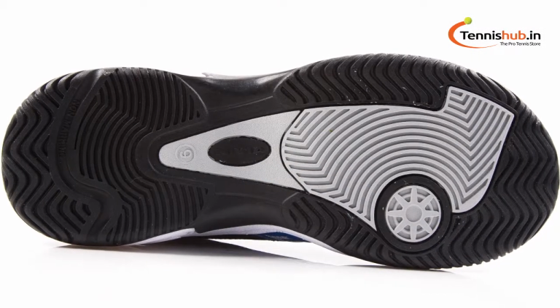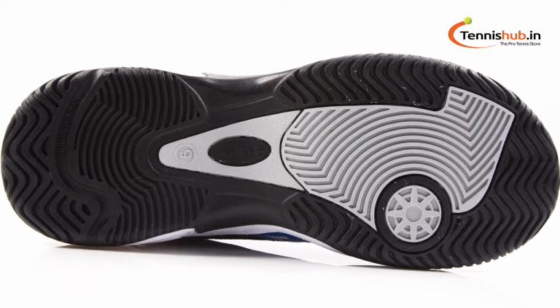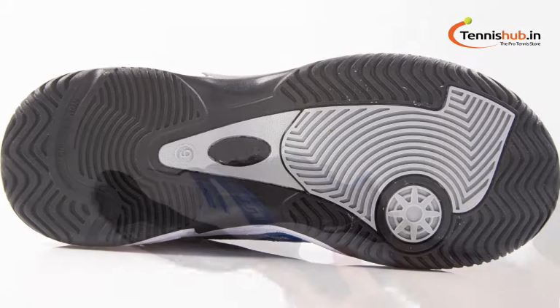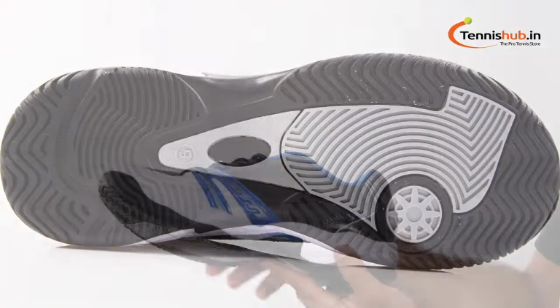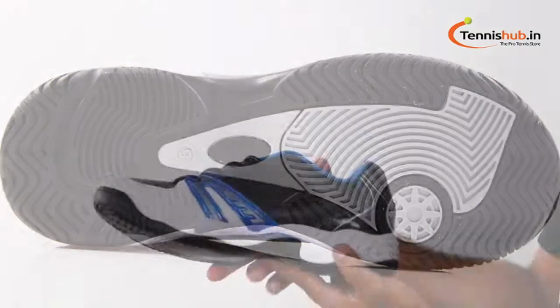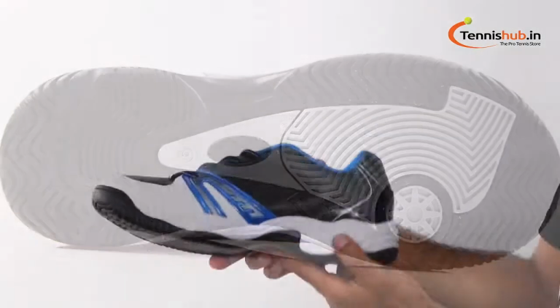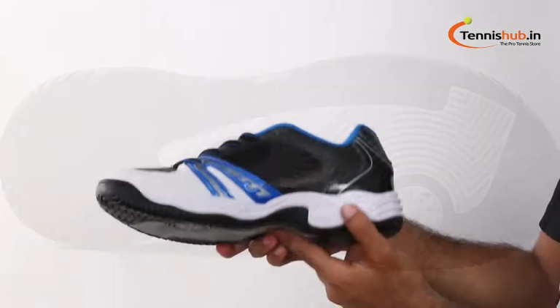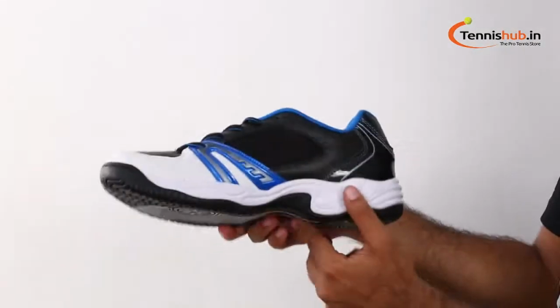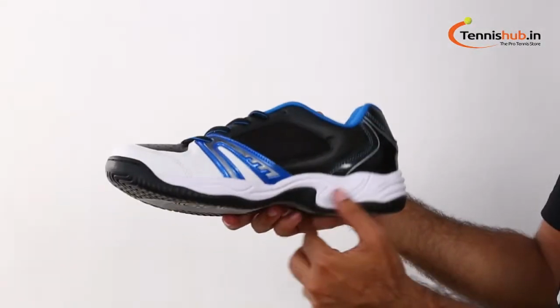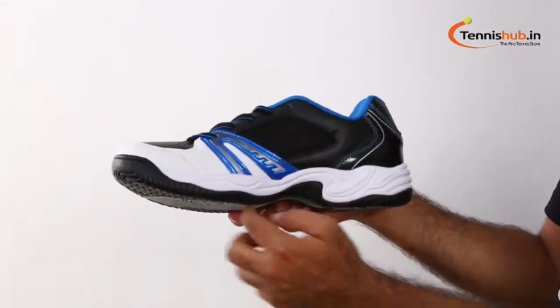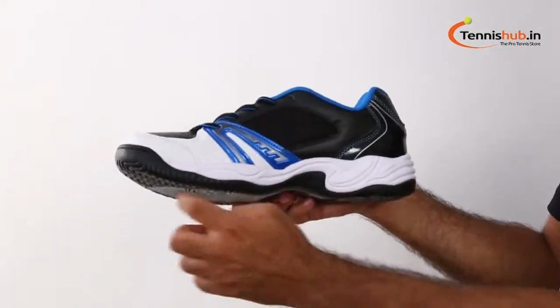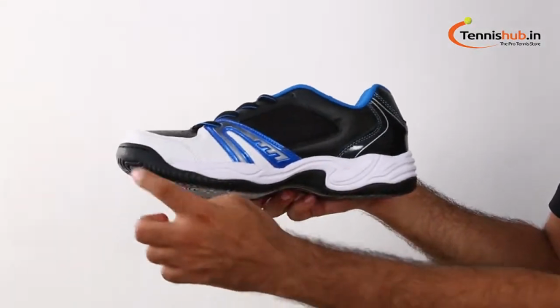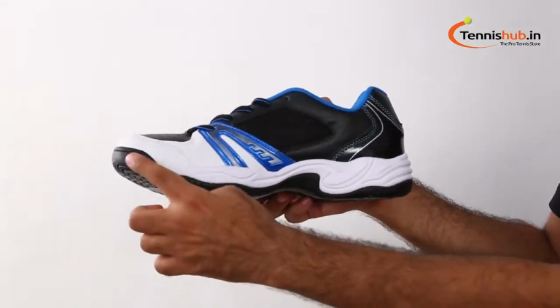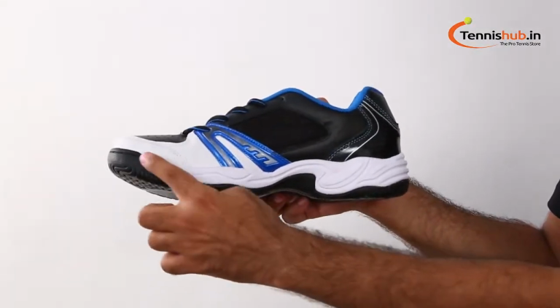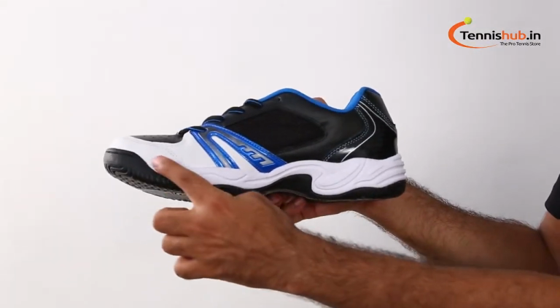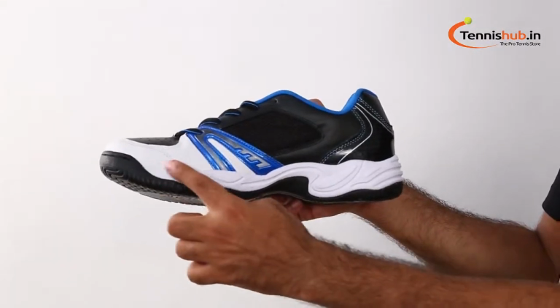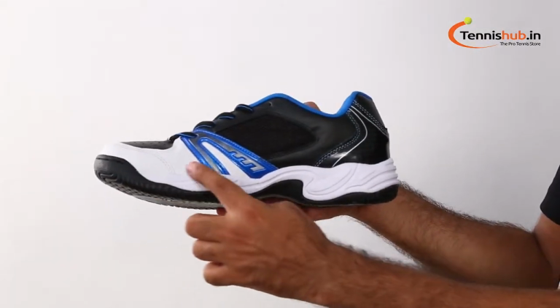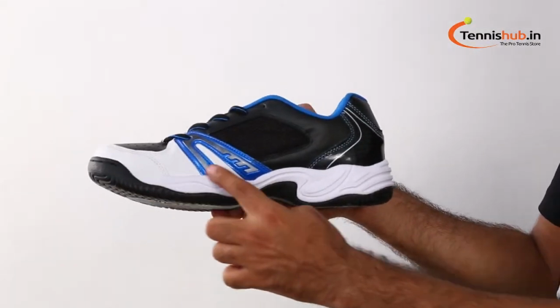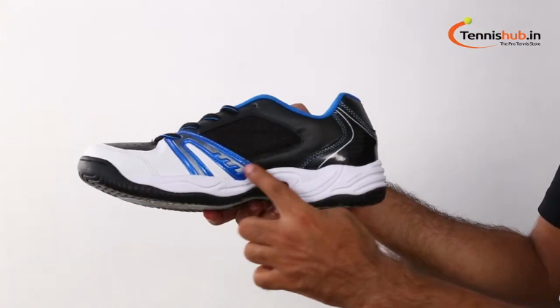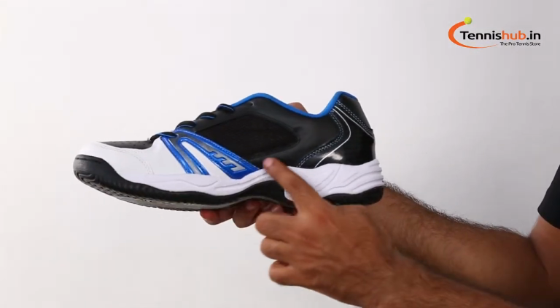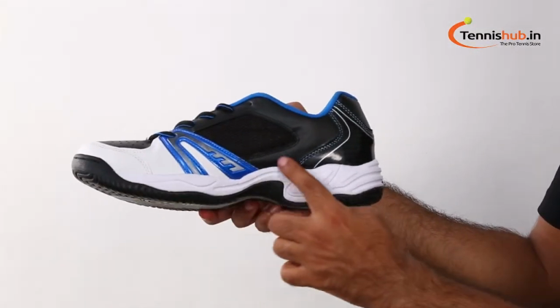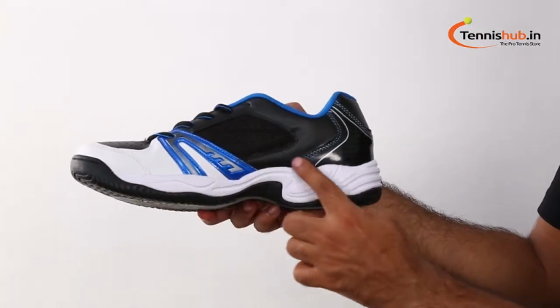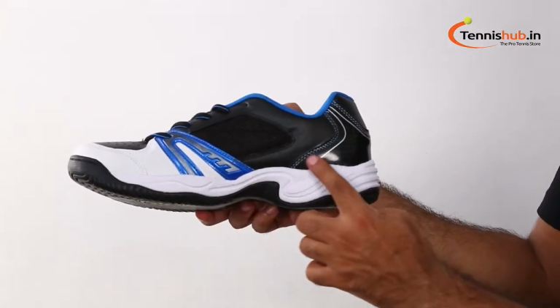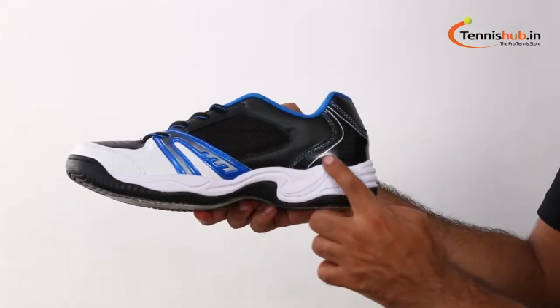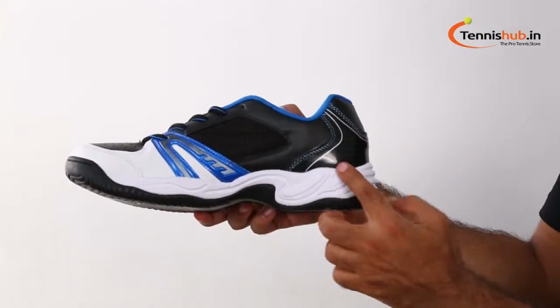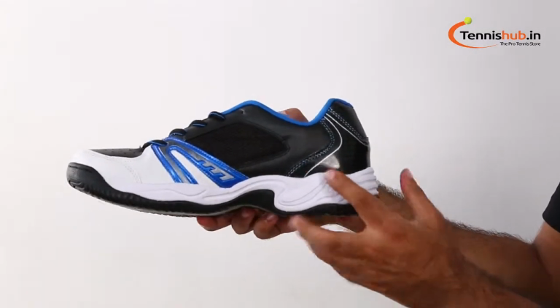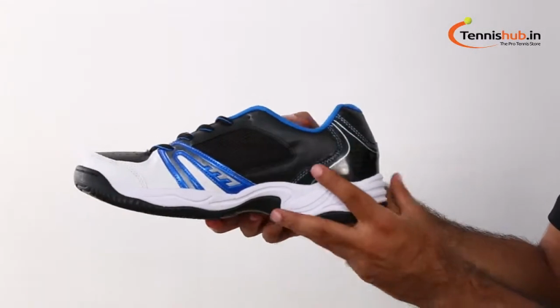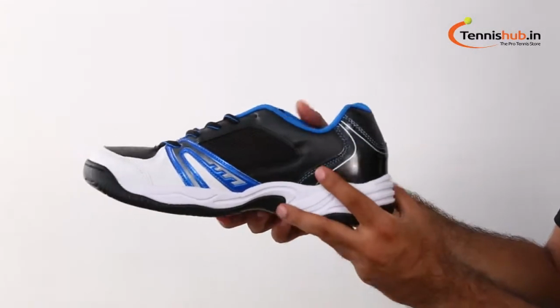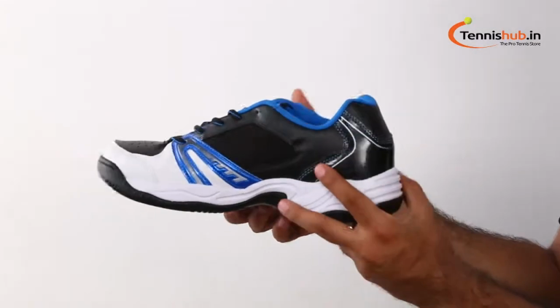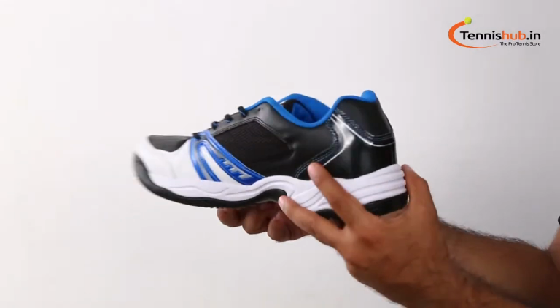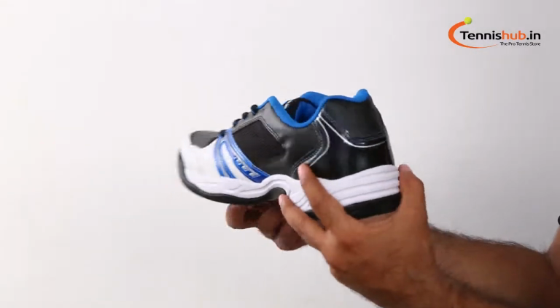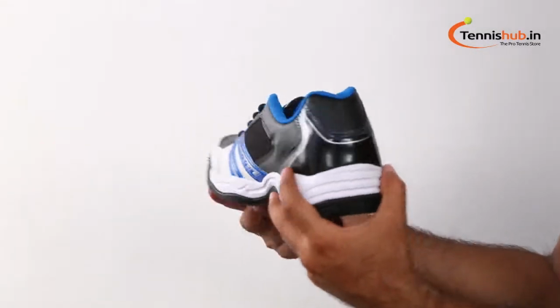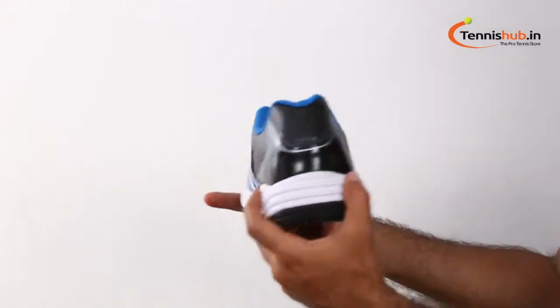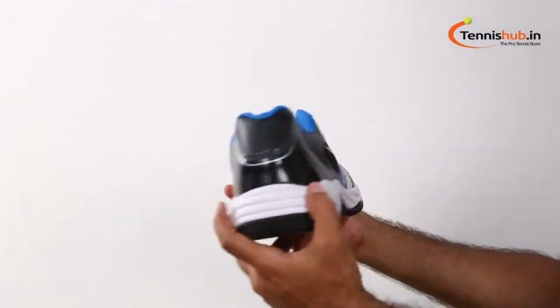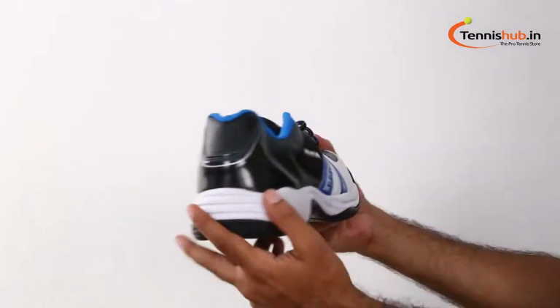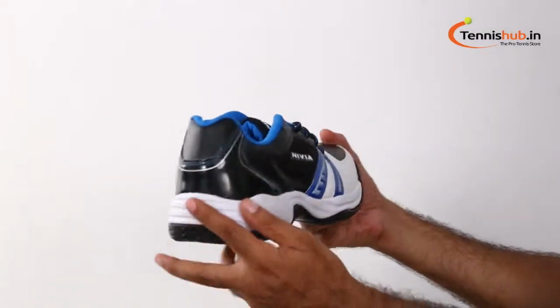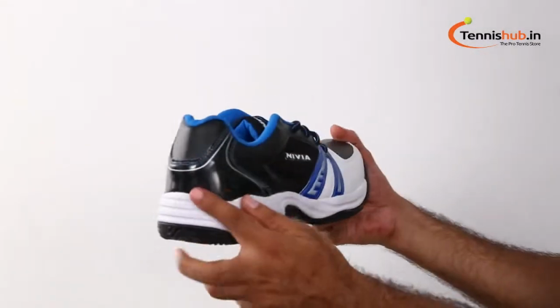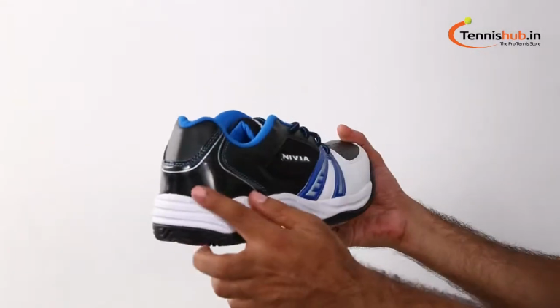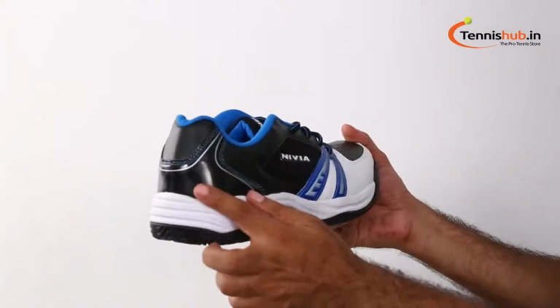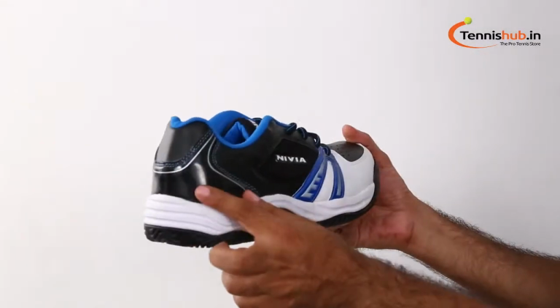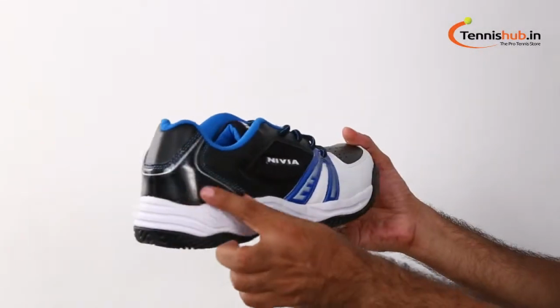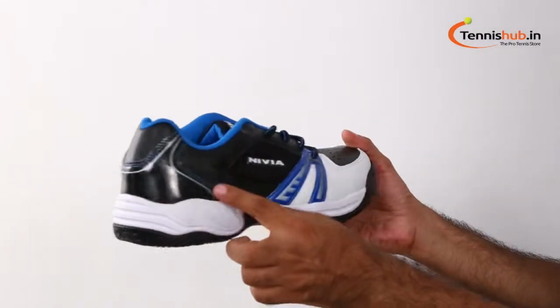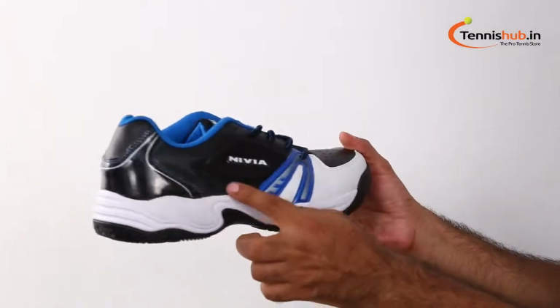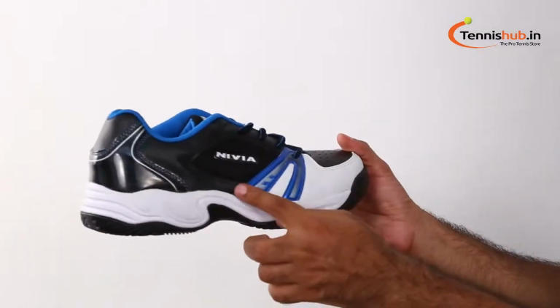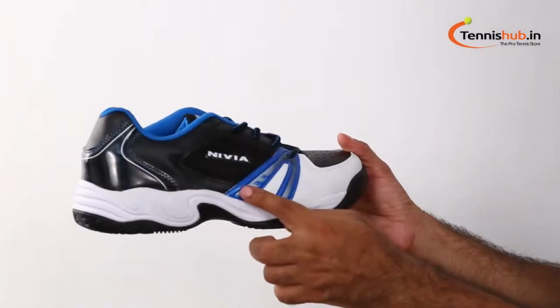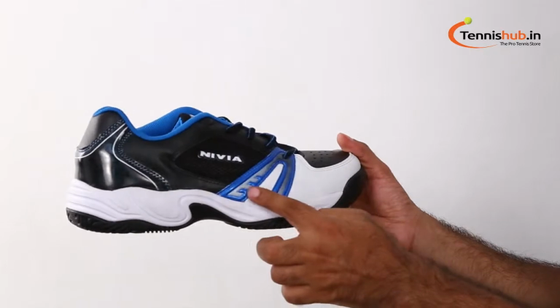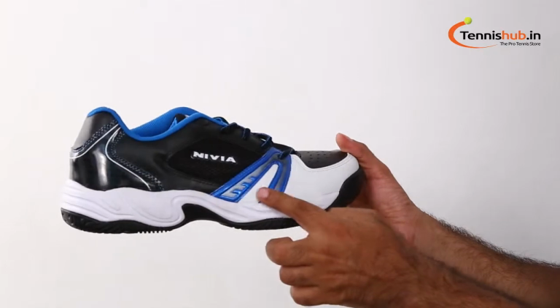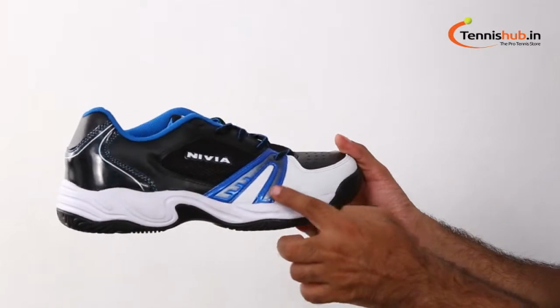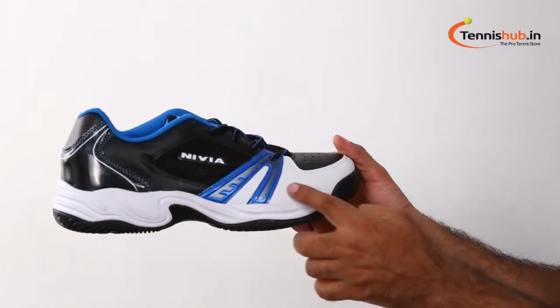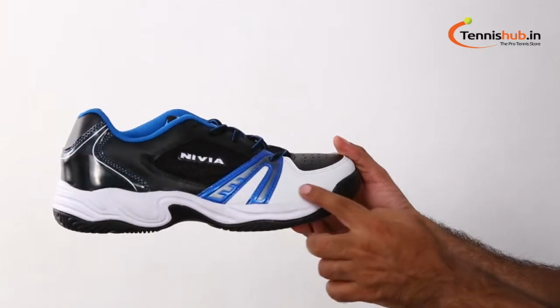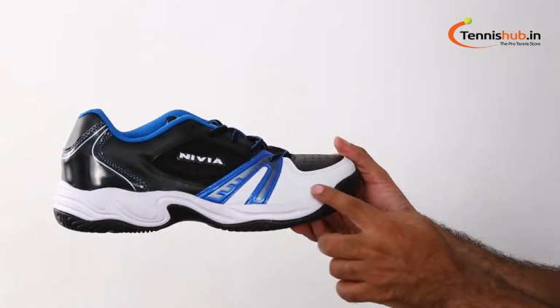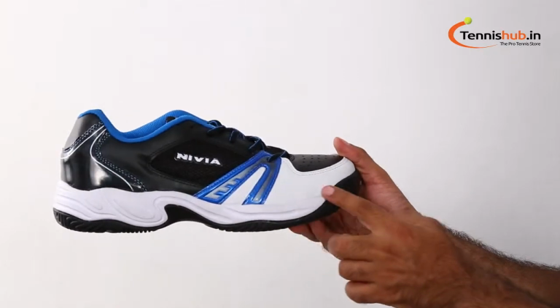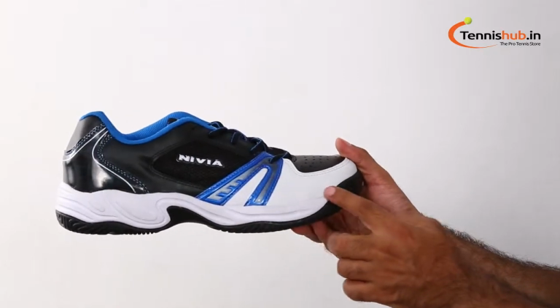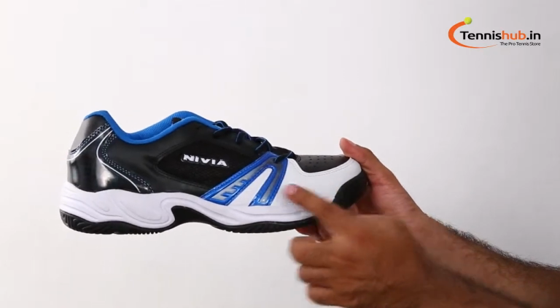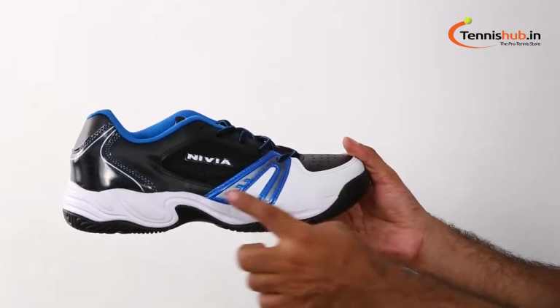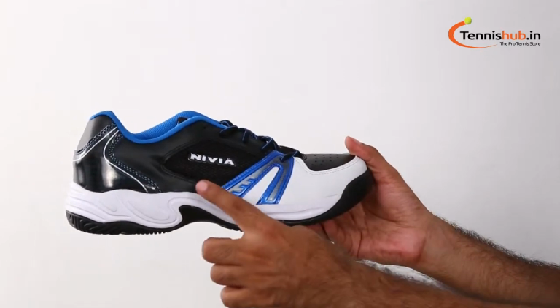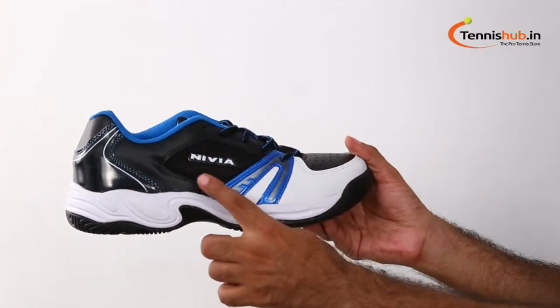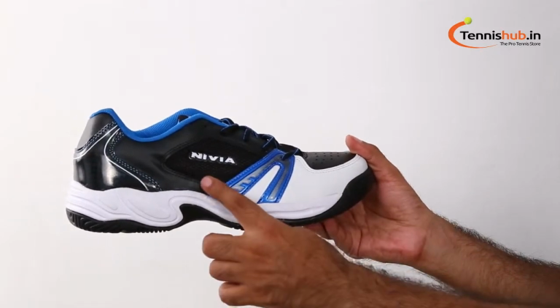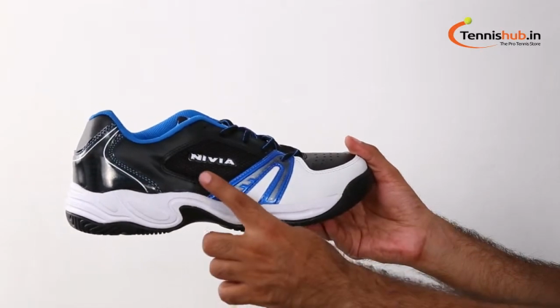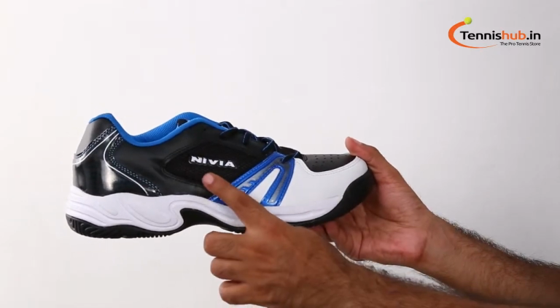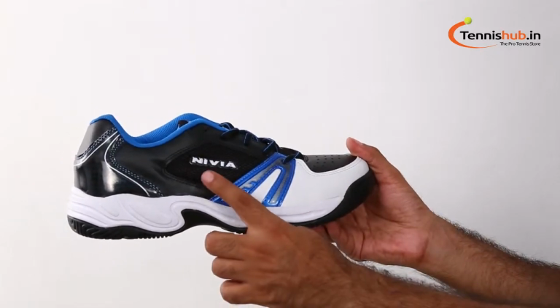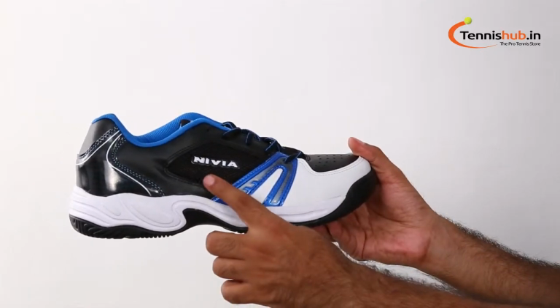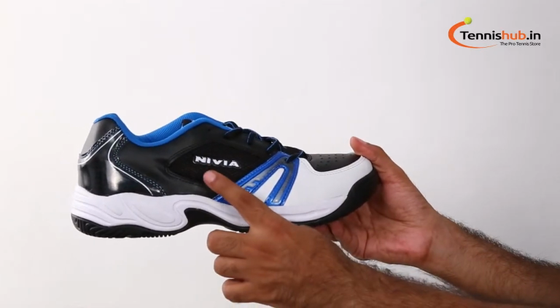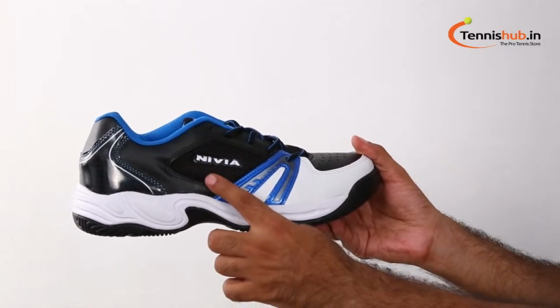Air mesh lining provides perfect comfort and breathability for the player's feet. The EBA insole is used for comfort and shock absorption.